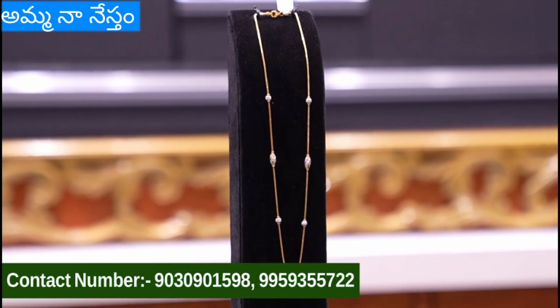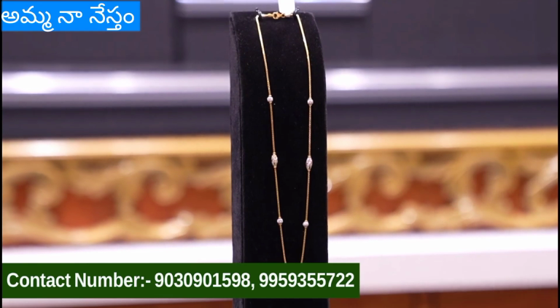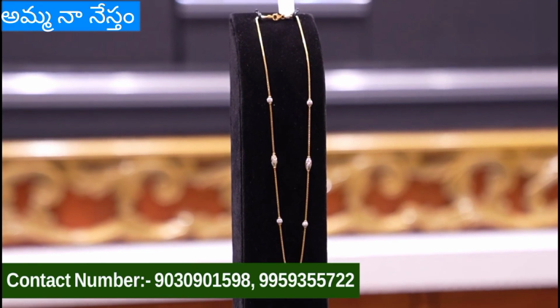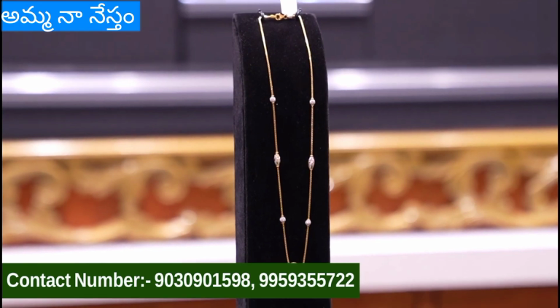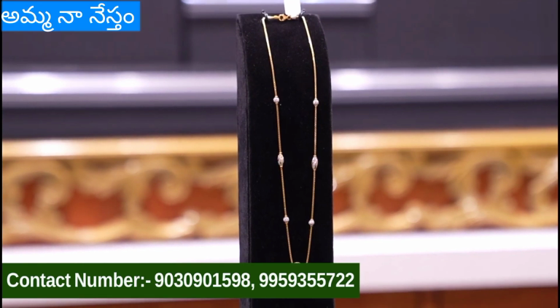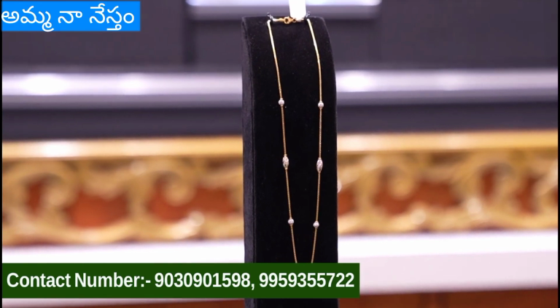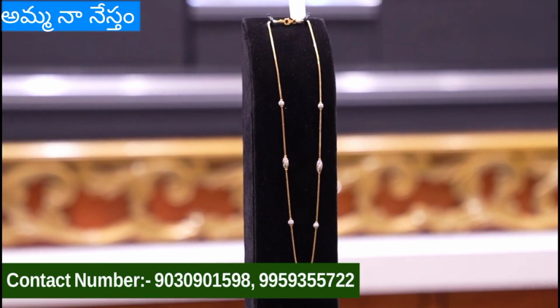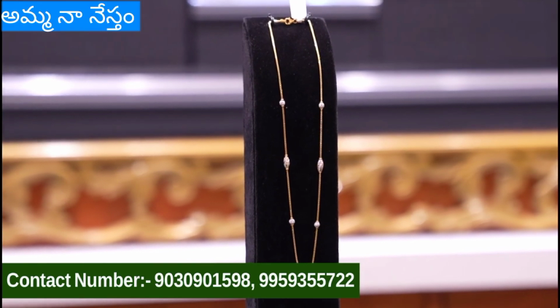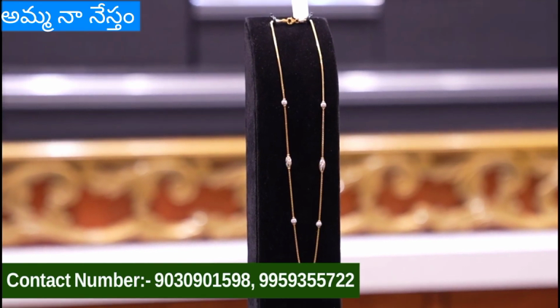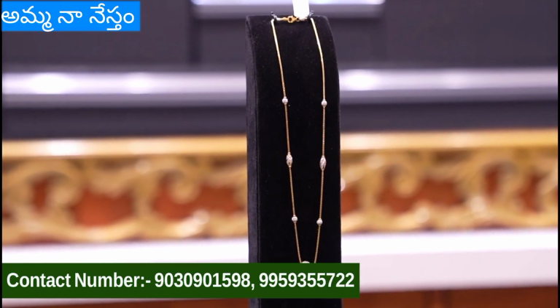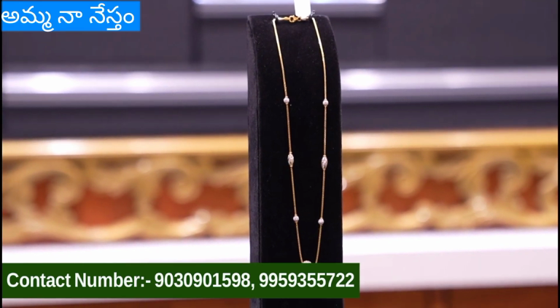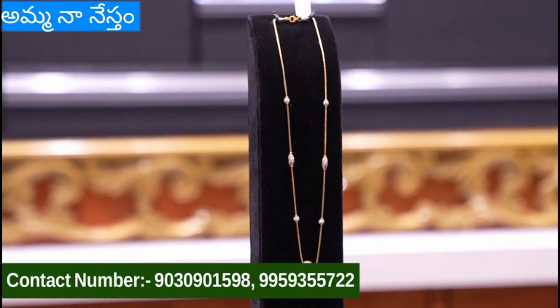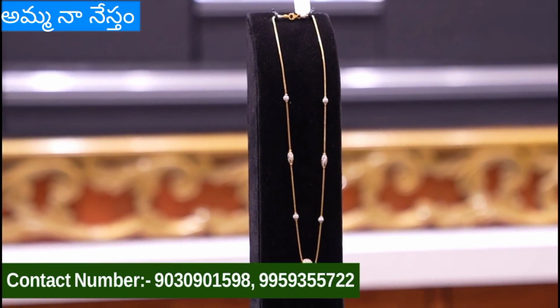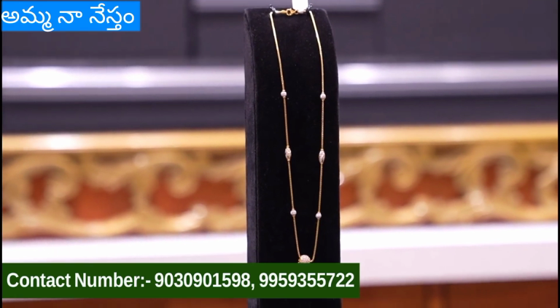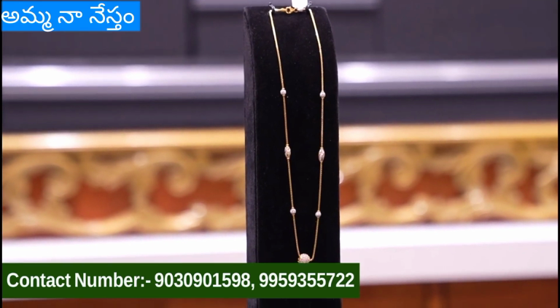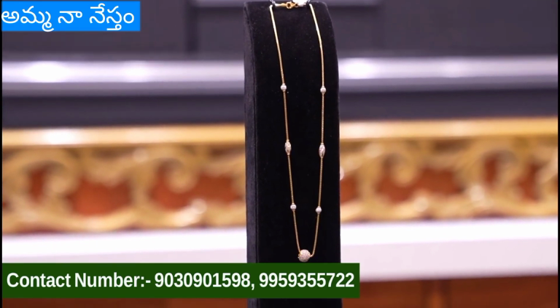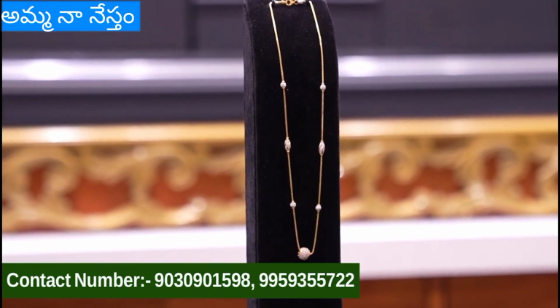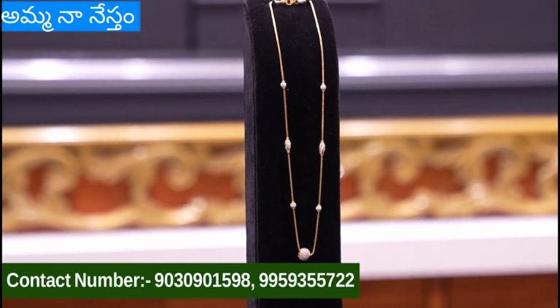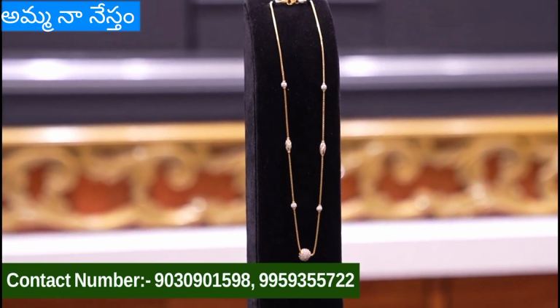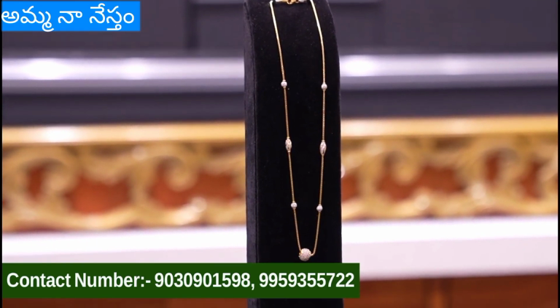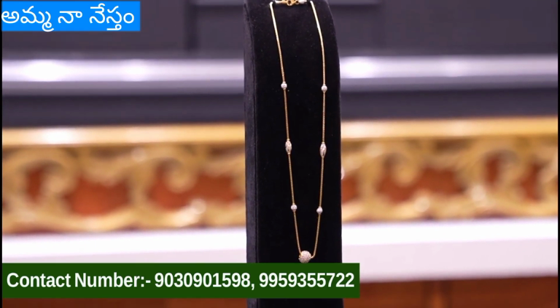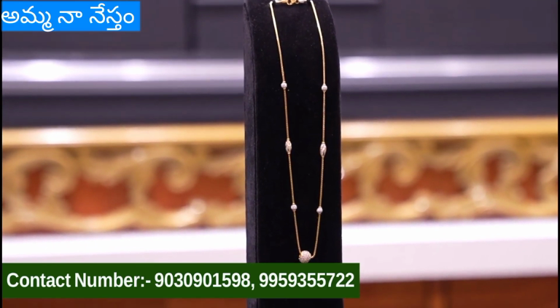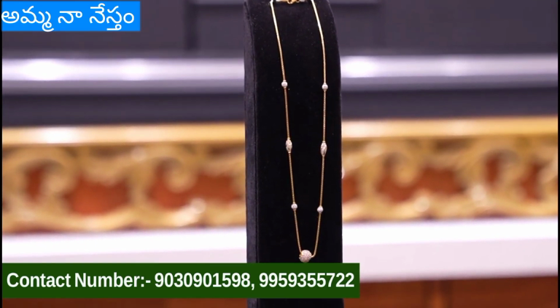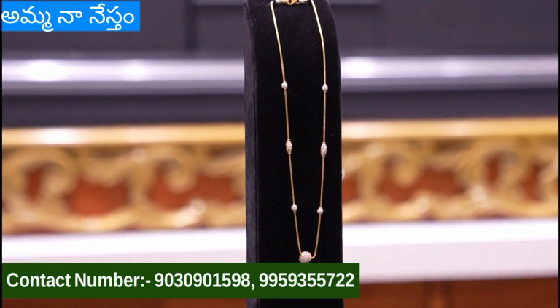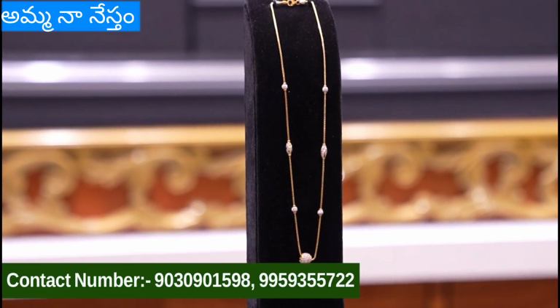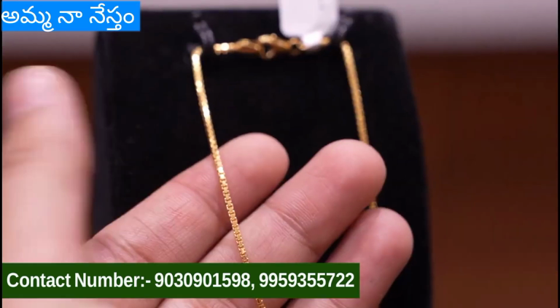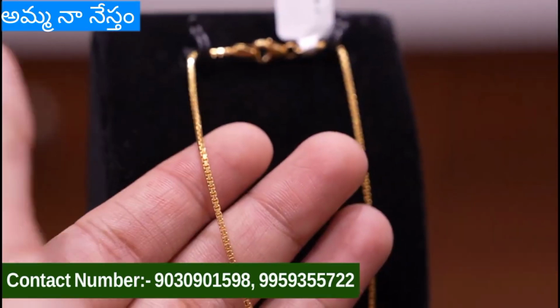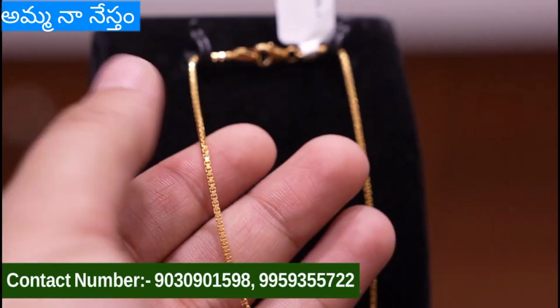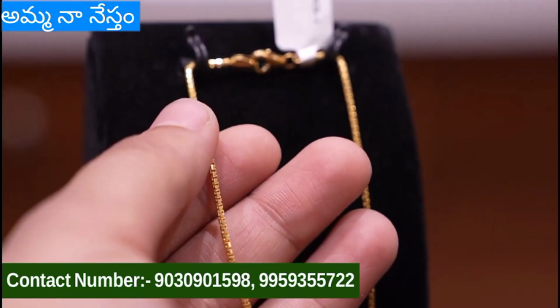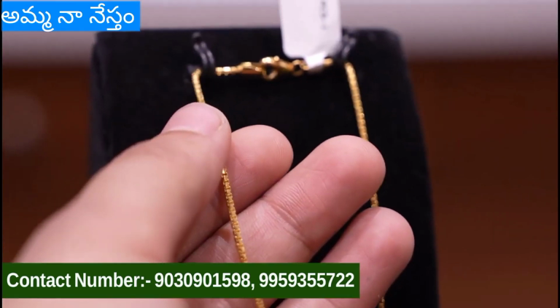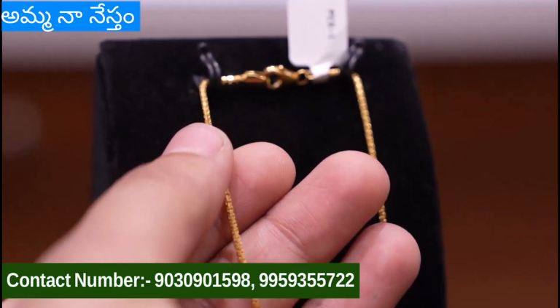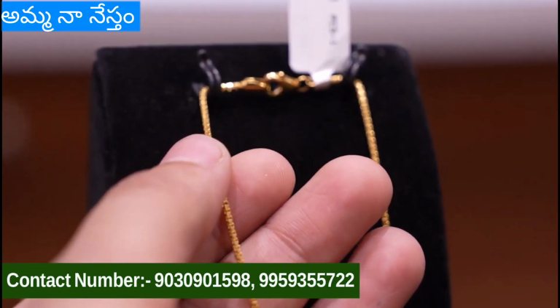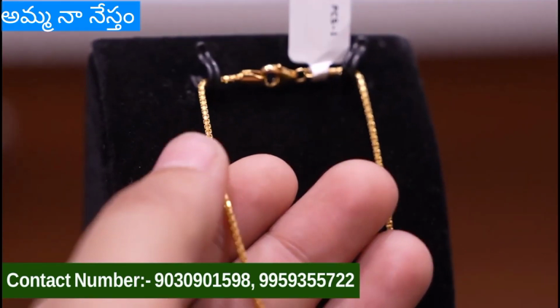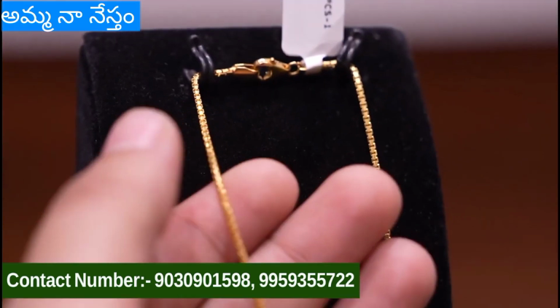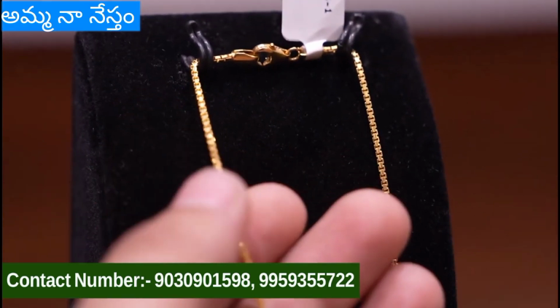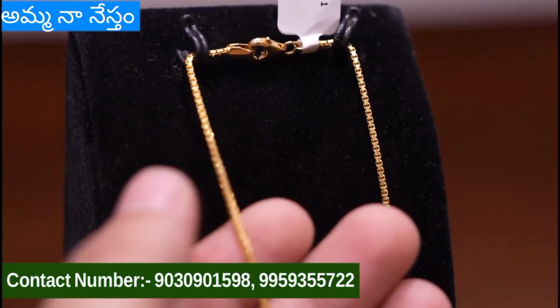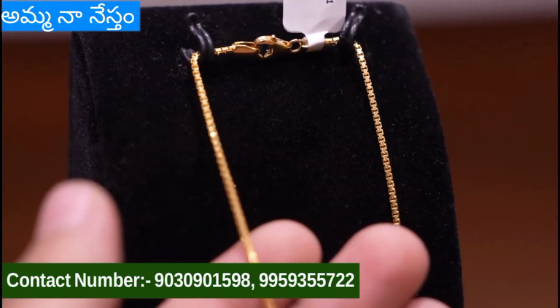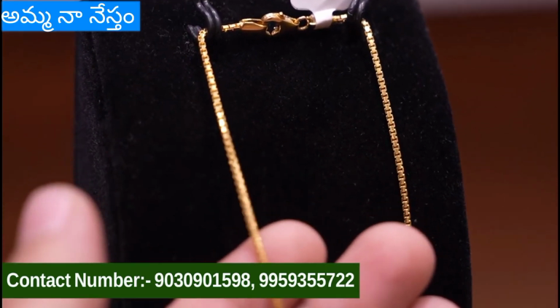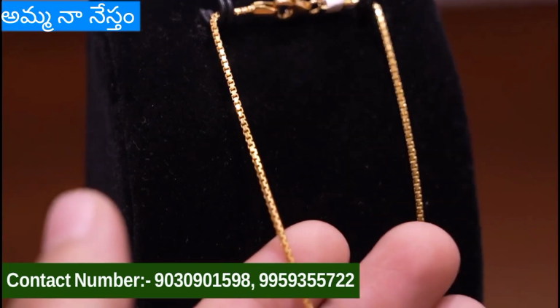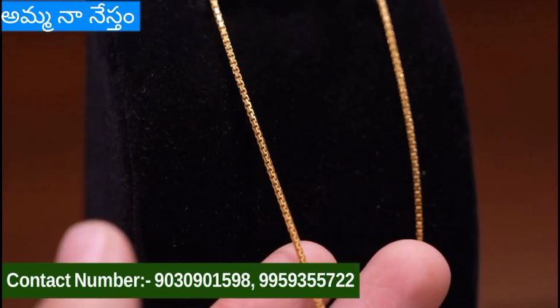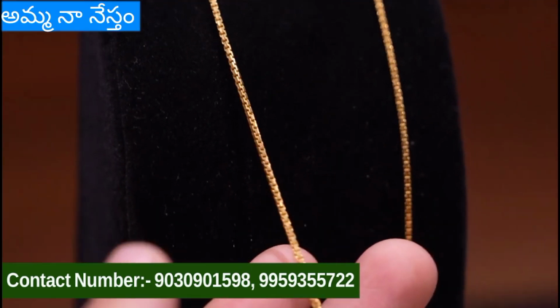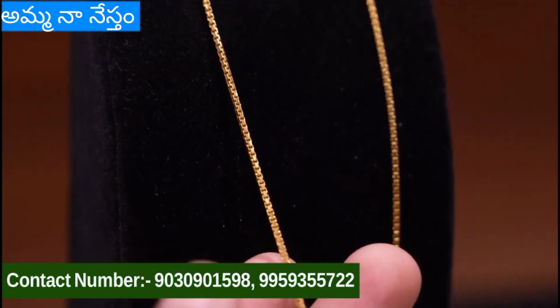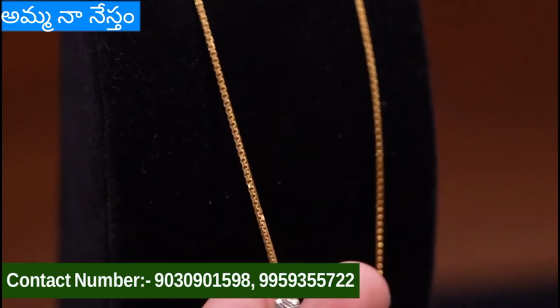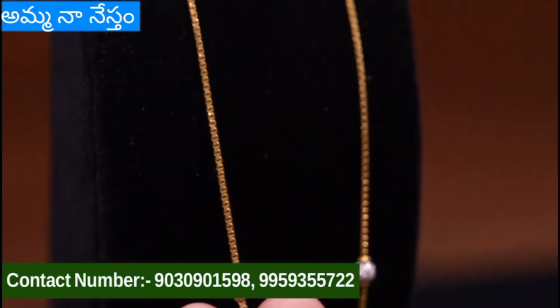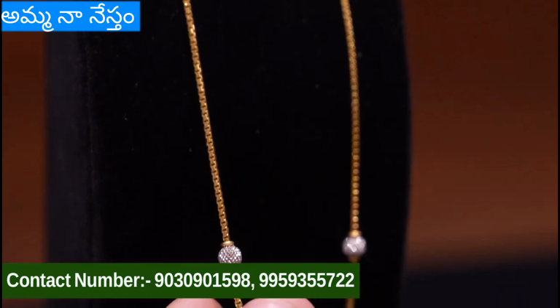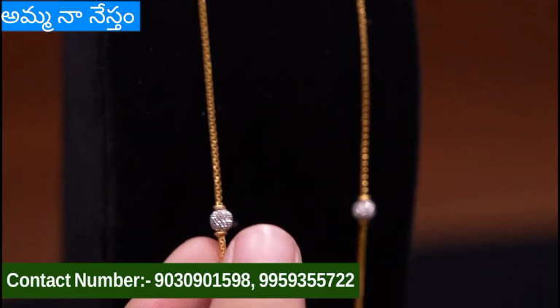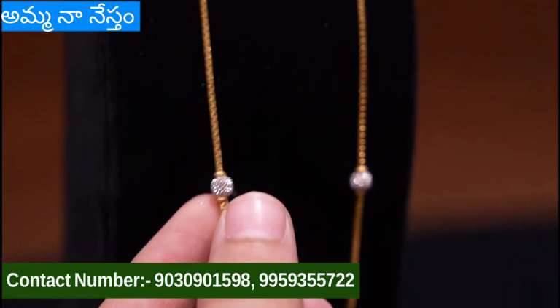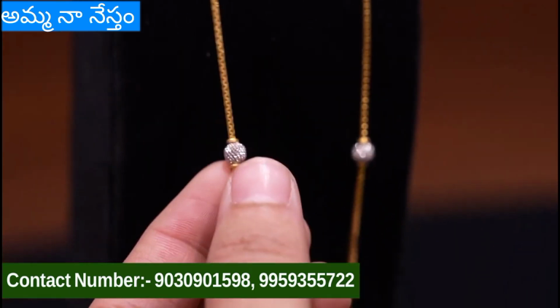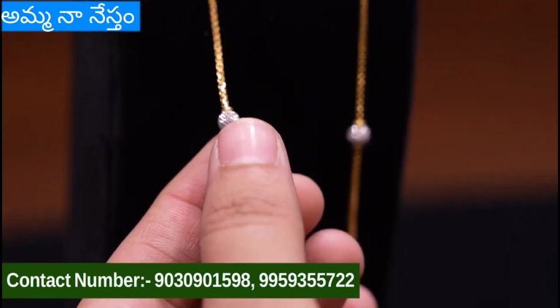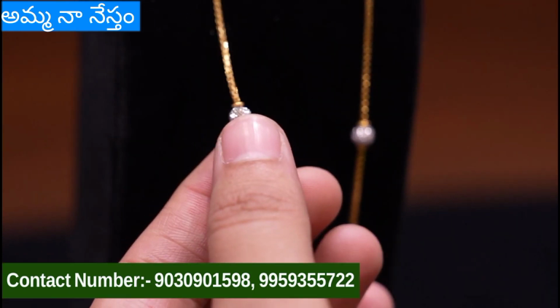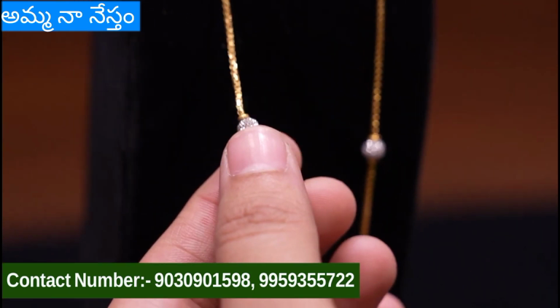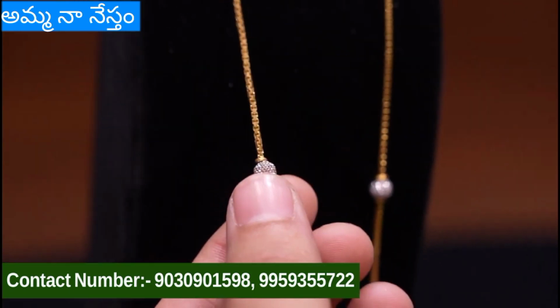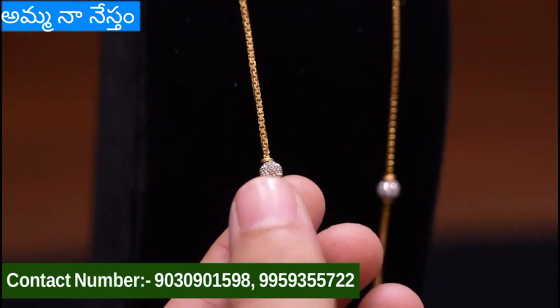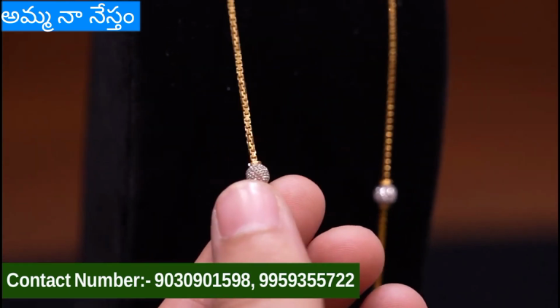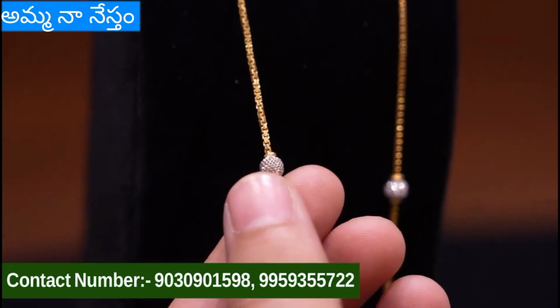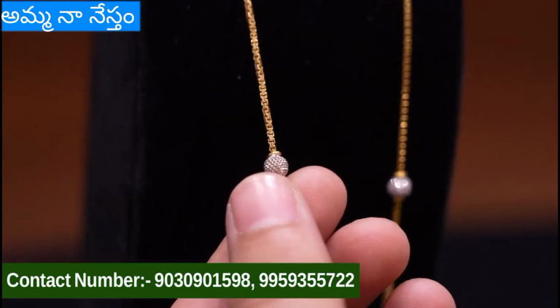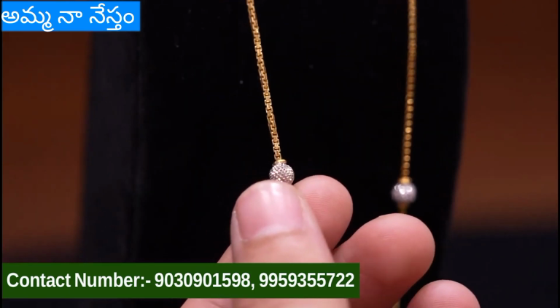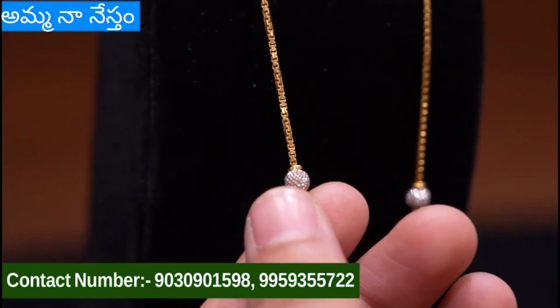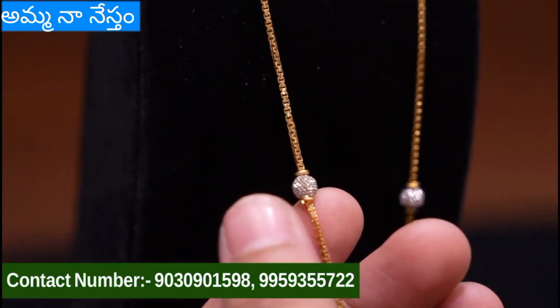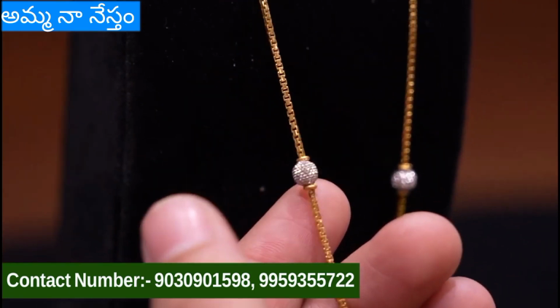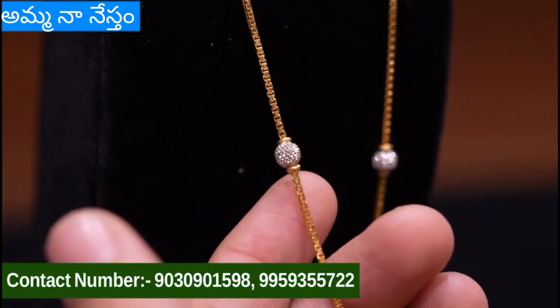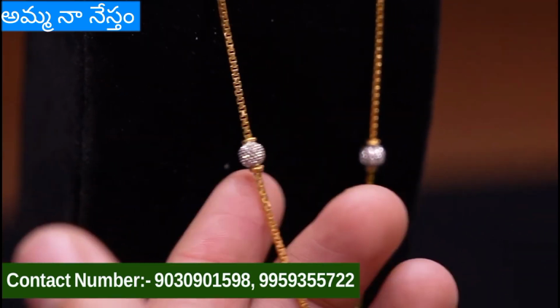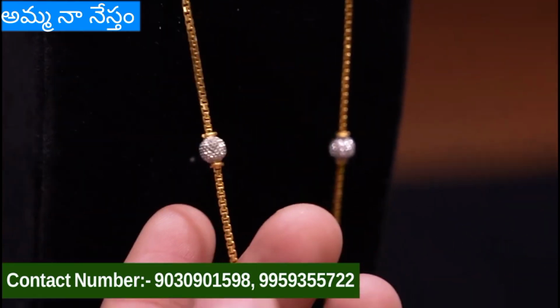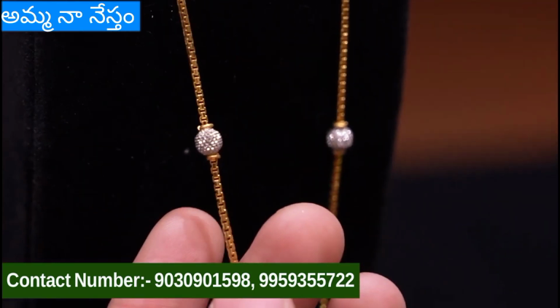Hi, welcome back to our channel. Today we are going to make a different chain collection.